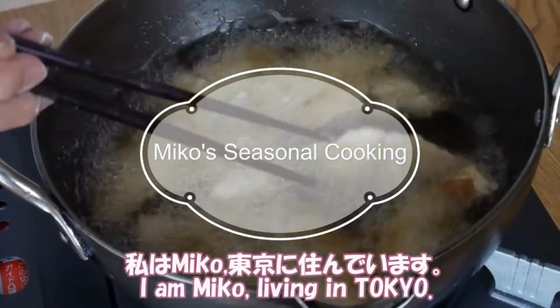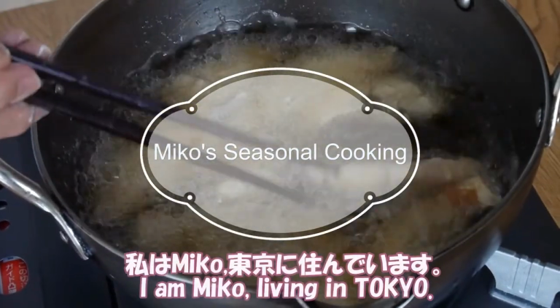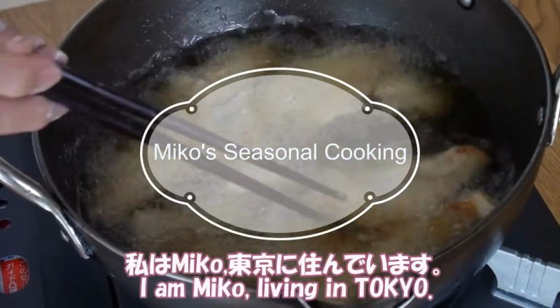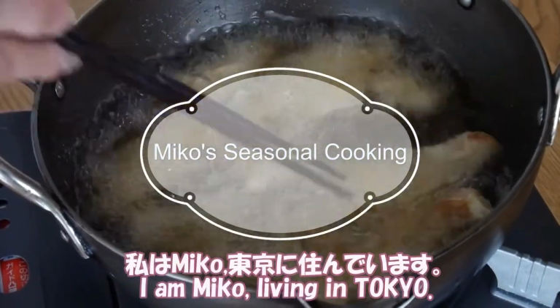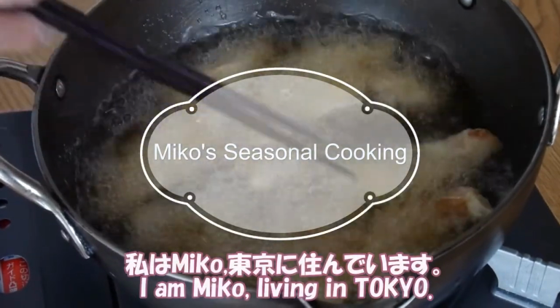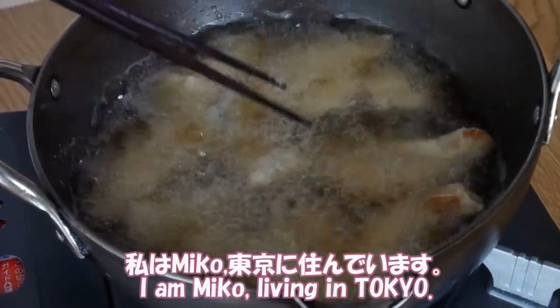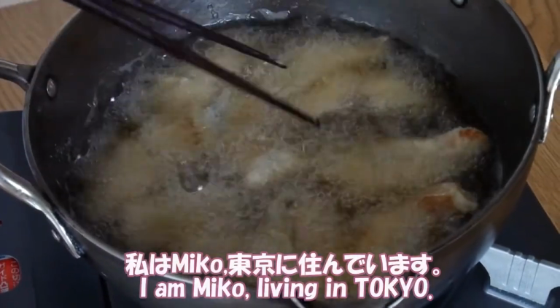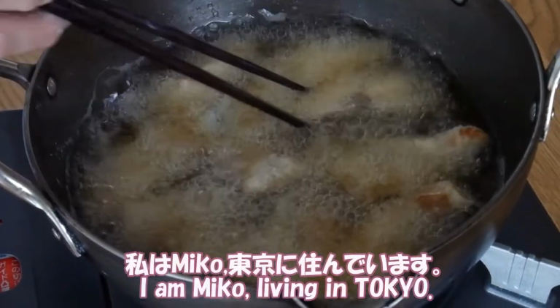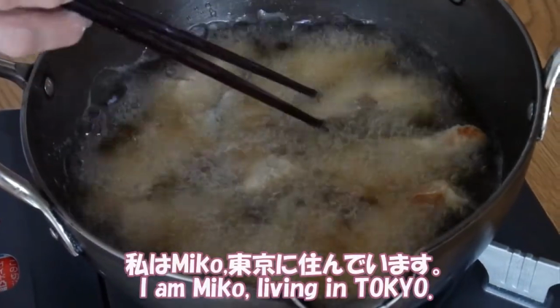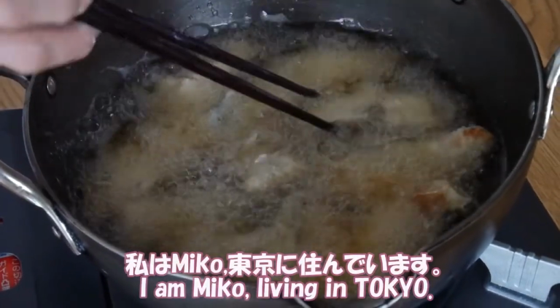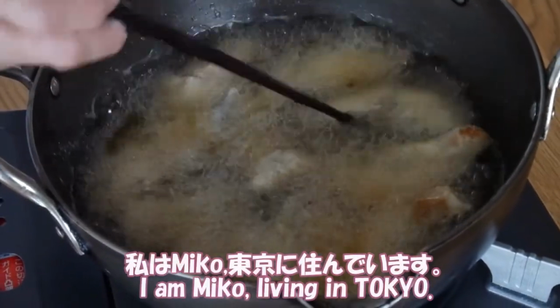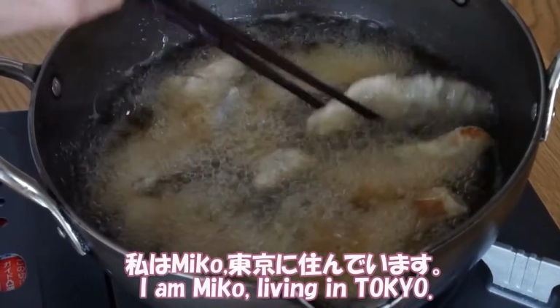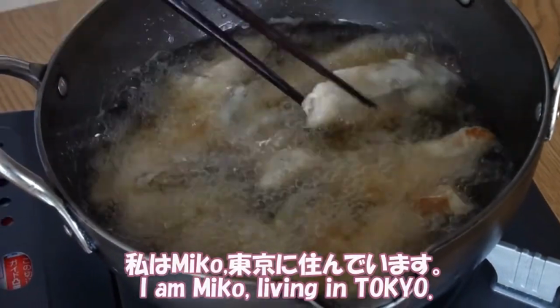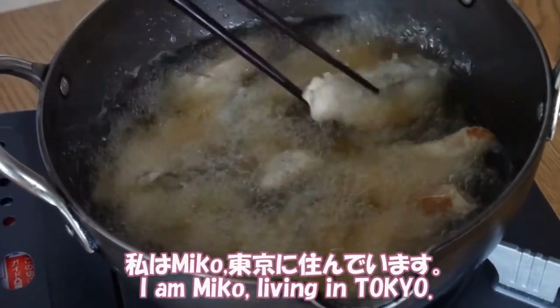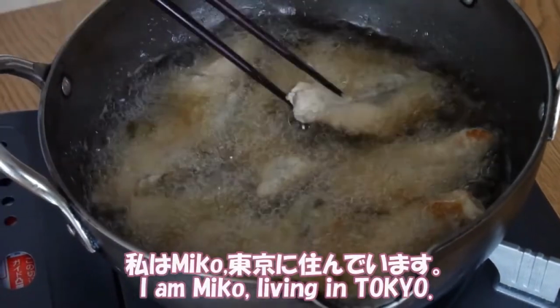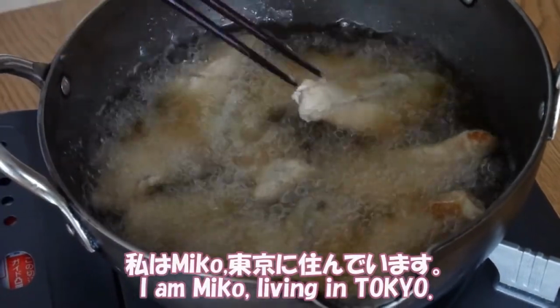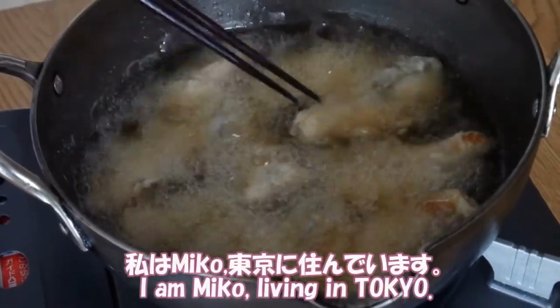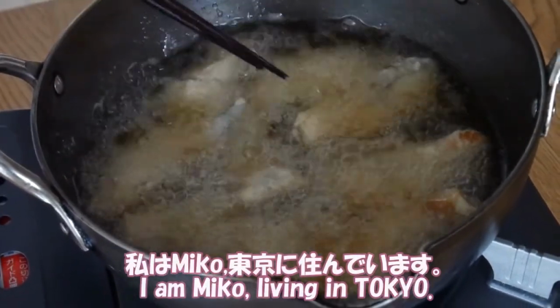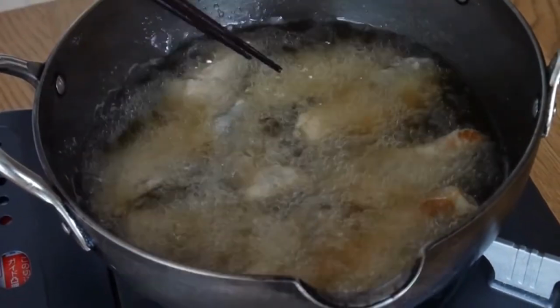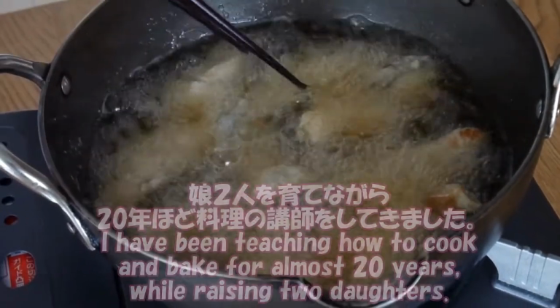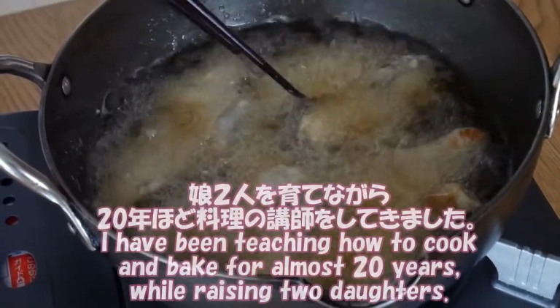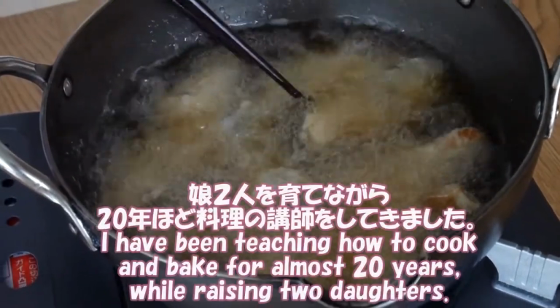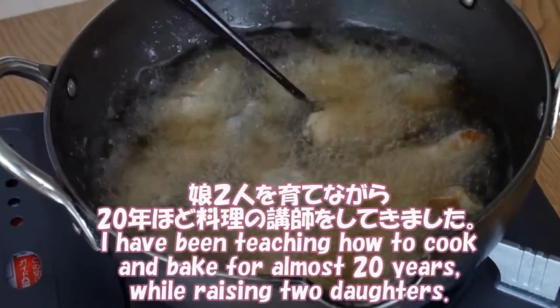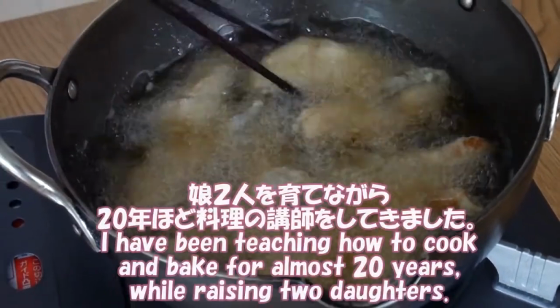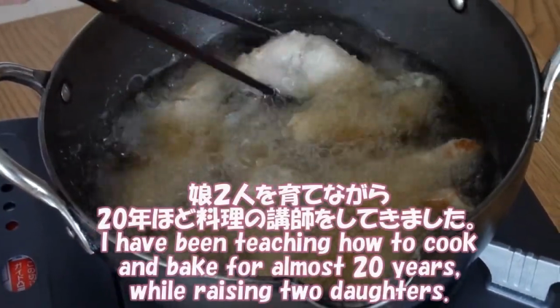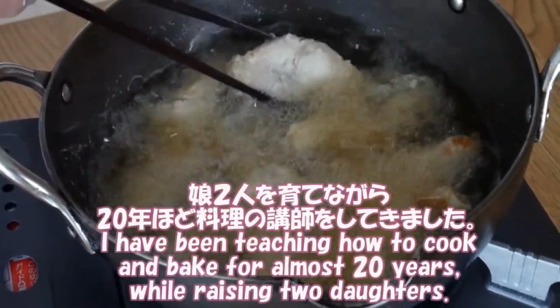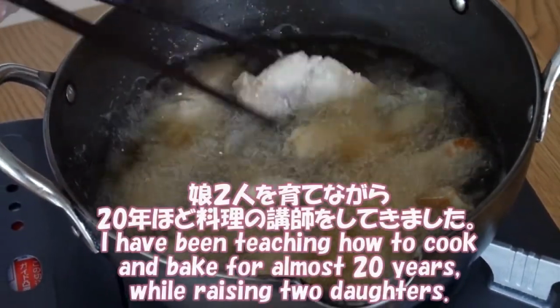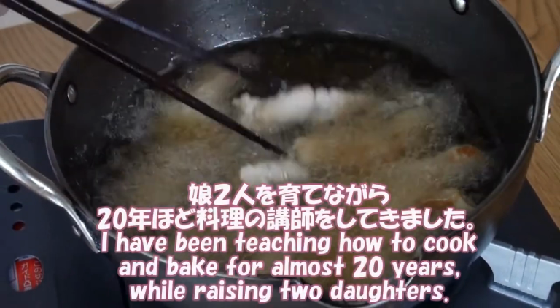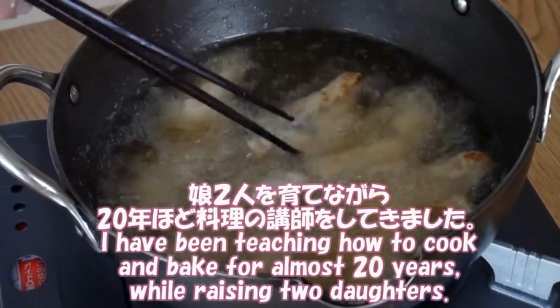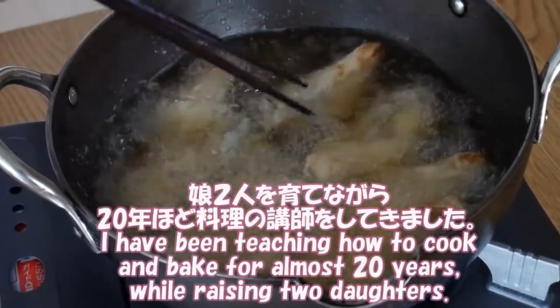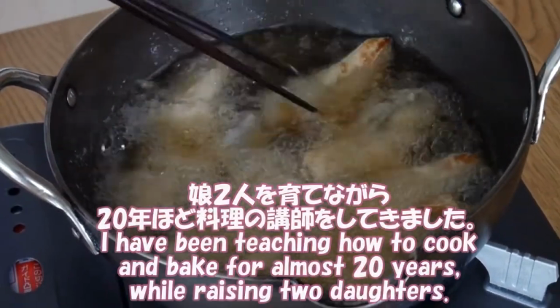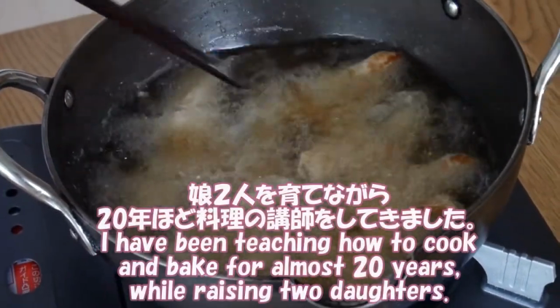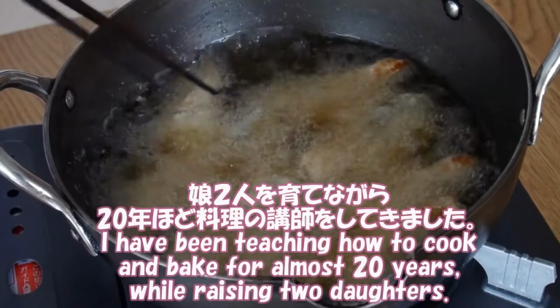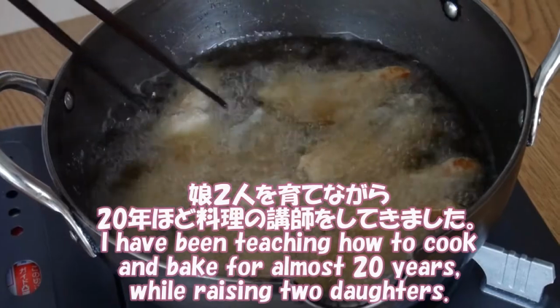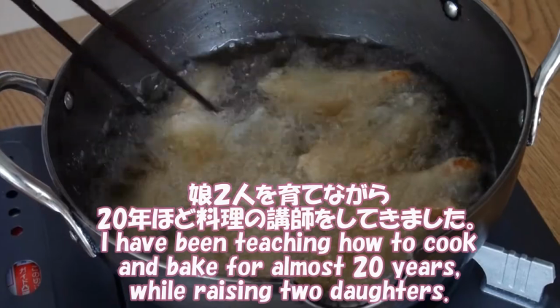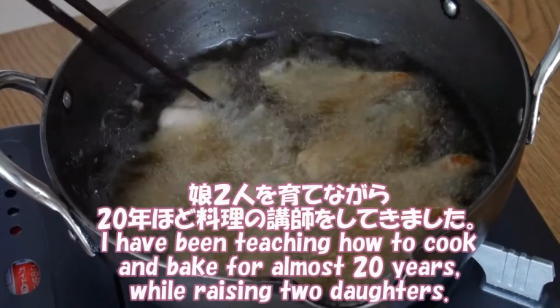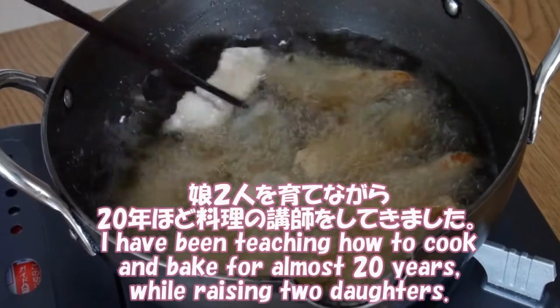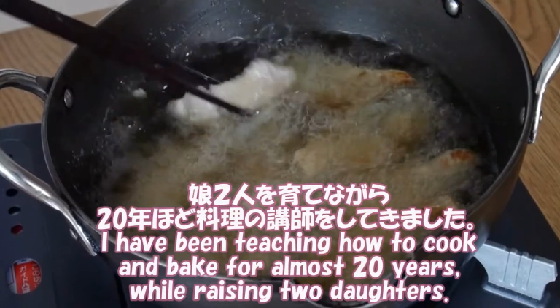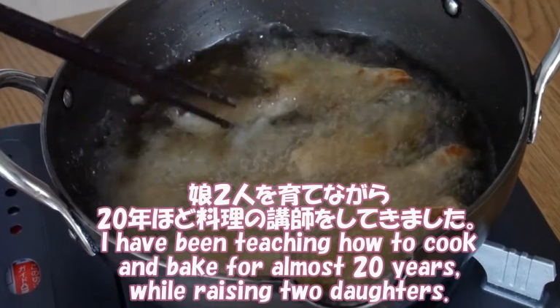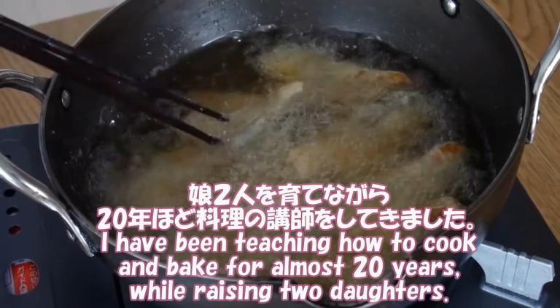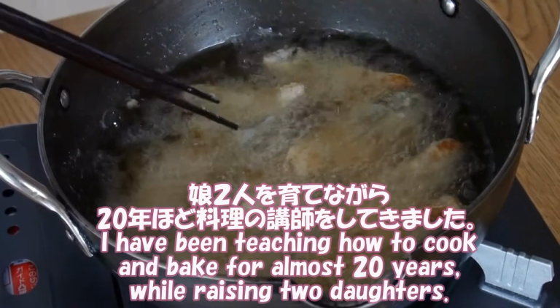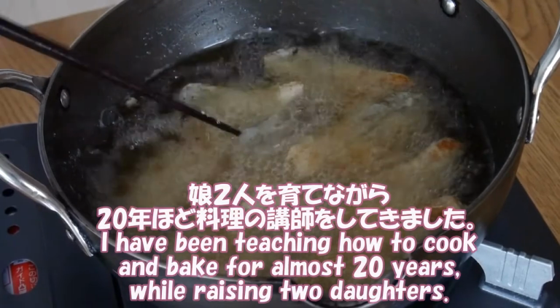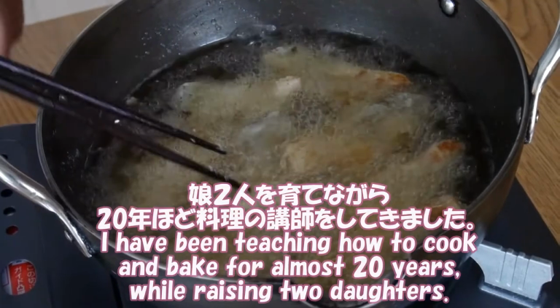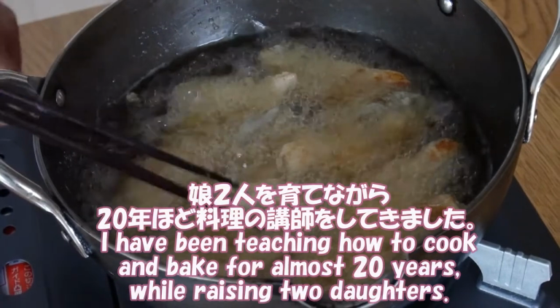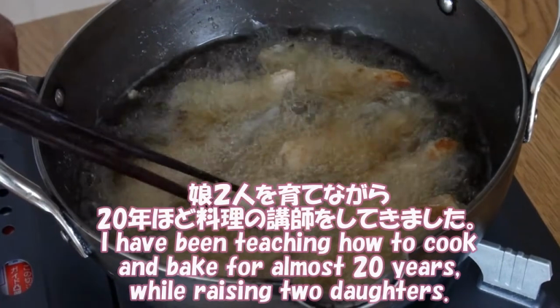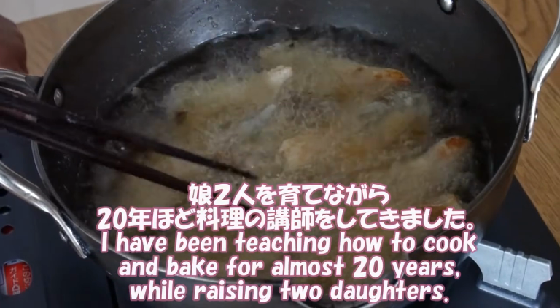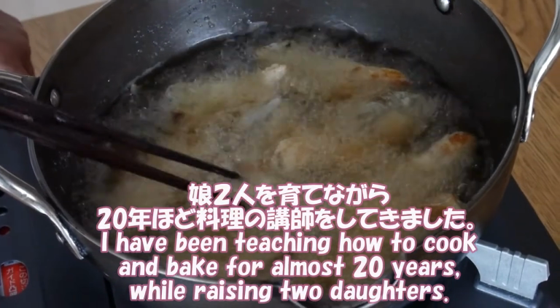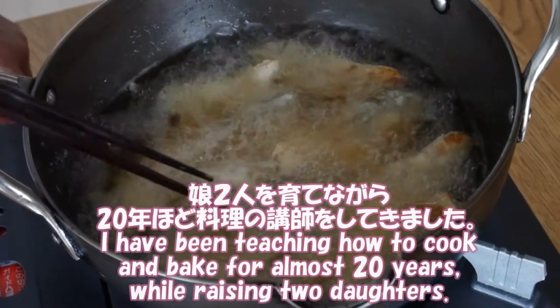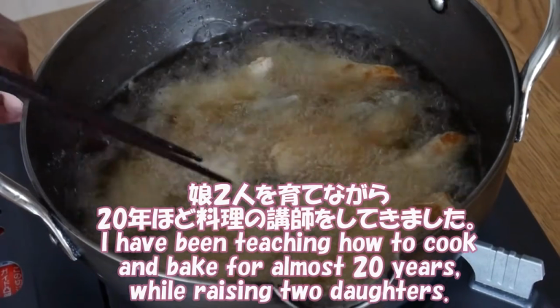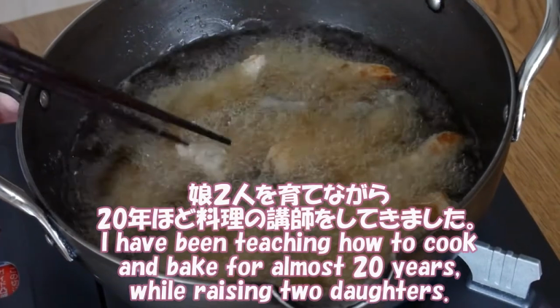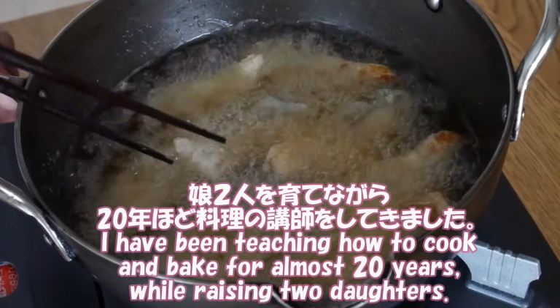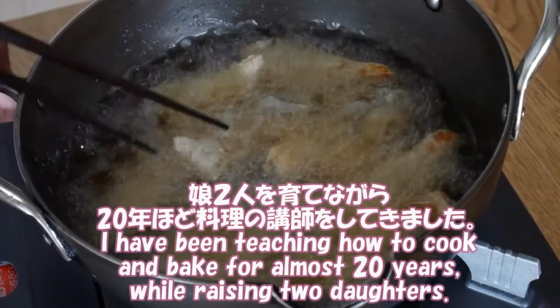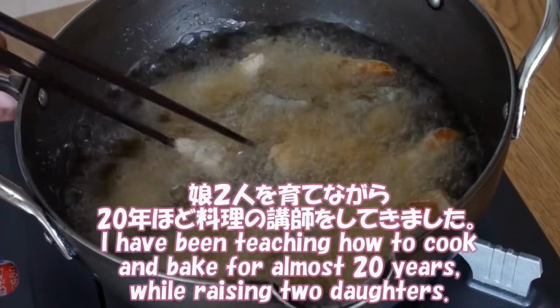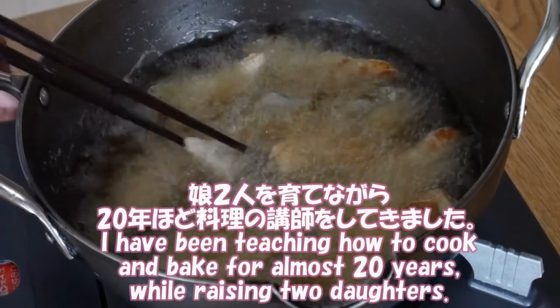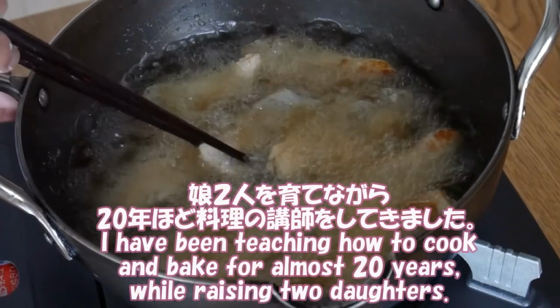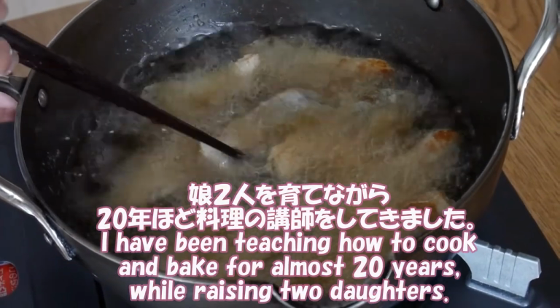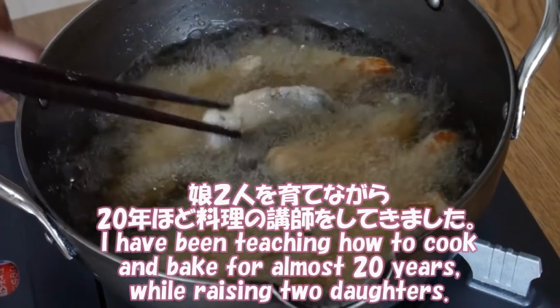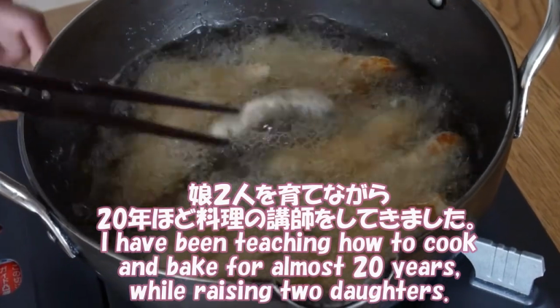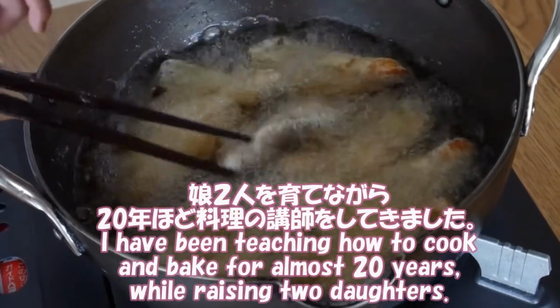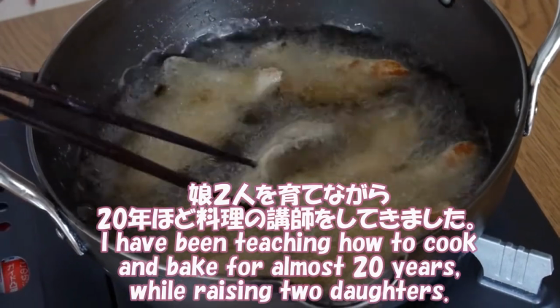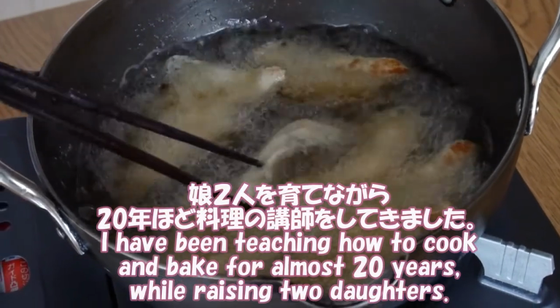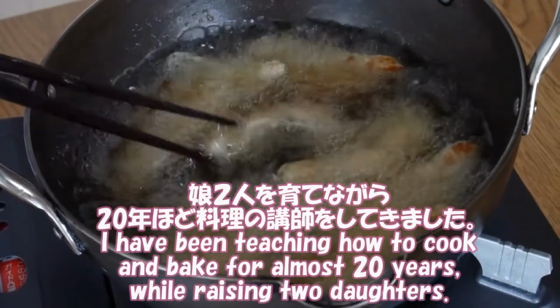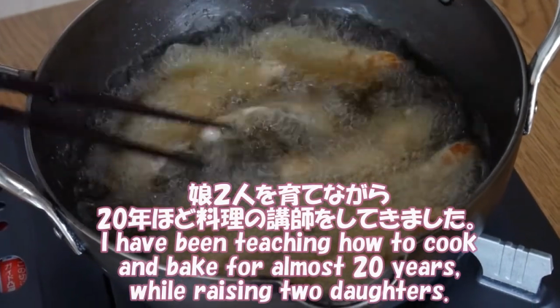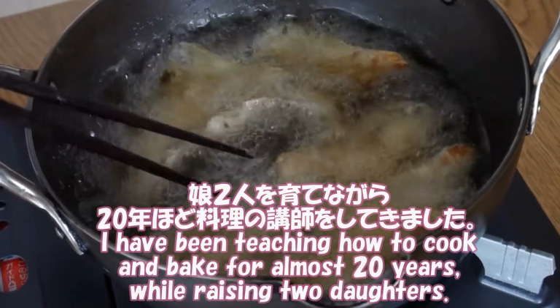Hi, I'm Miko, living in Tokyo. I've been teaching how to cook for more than 20 years while raising two daughters.